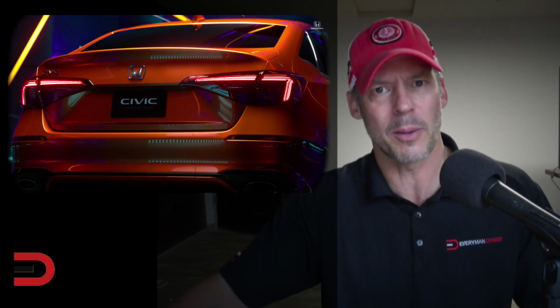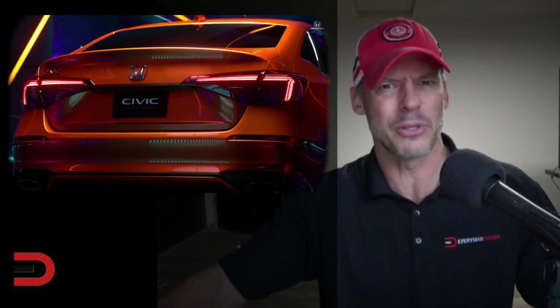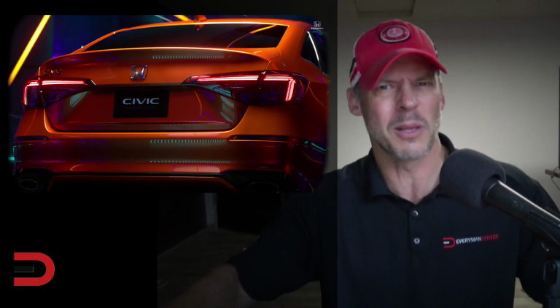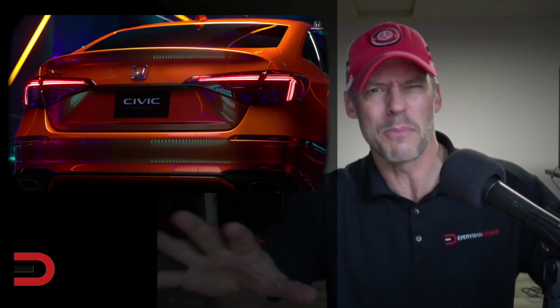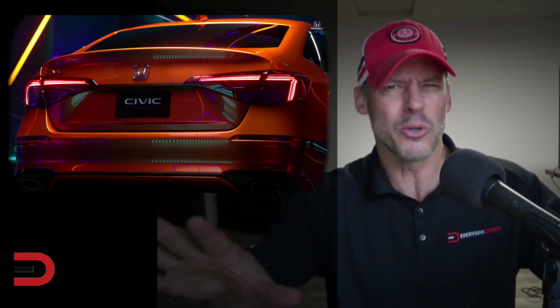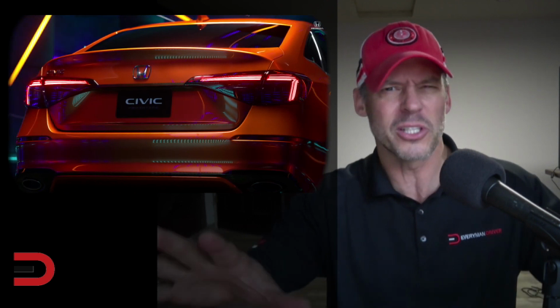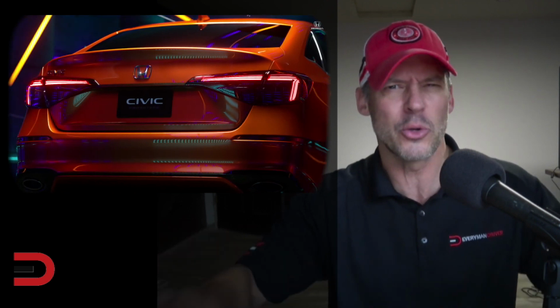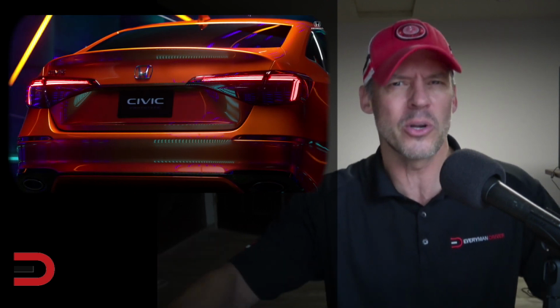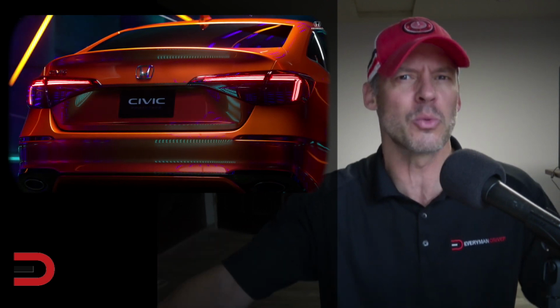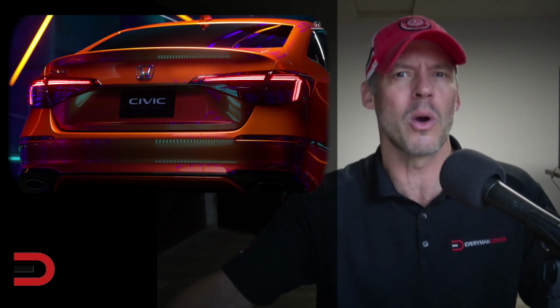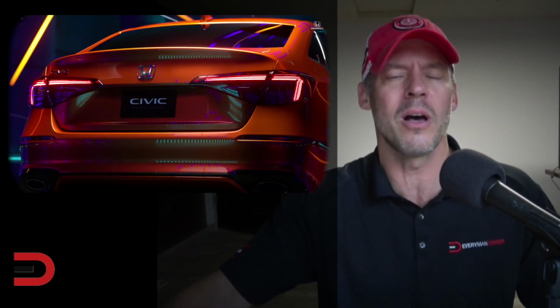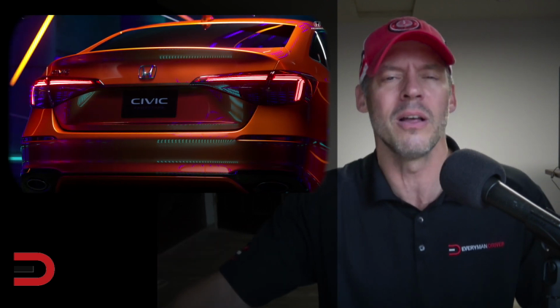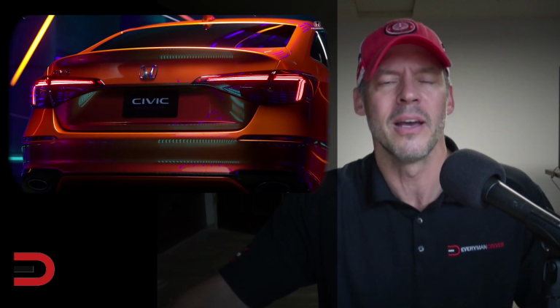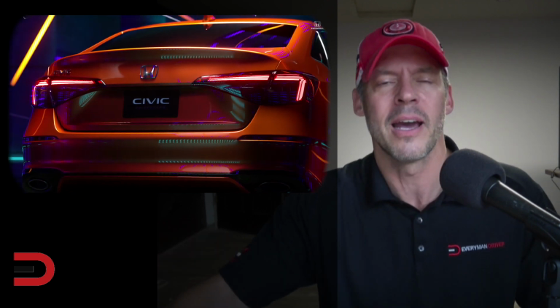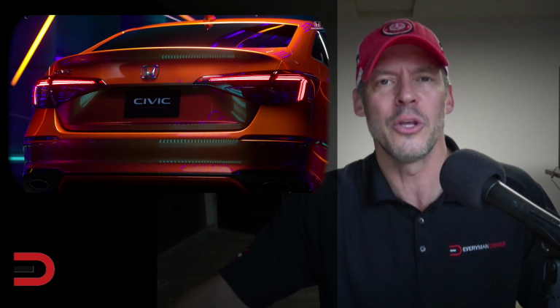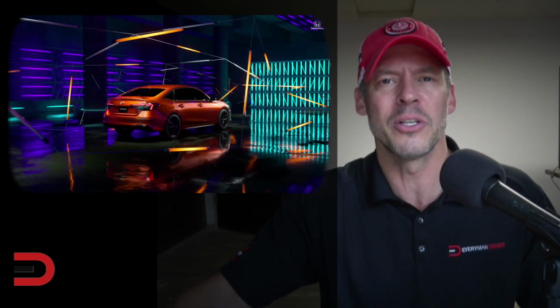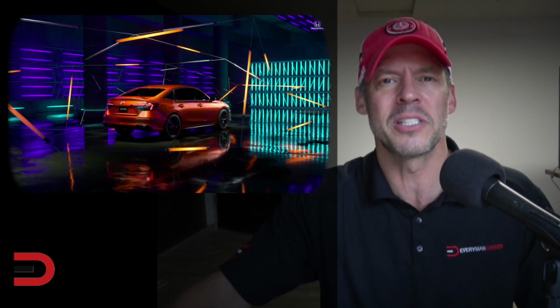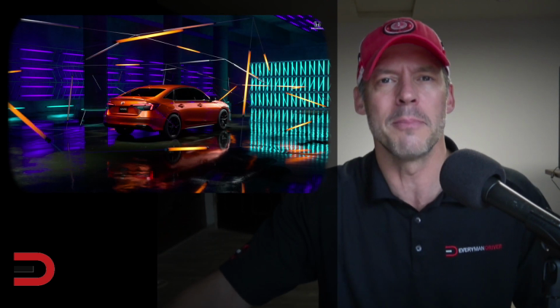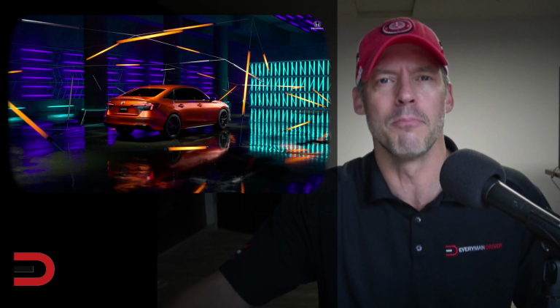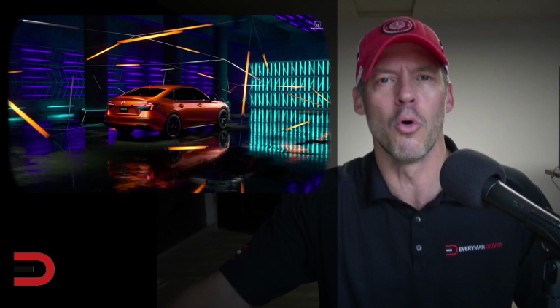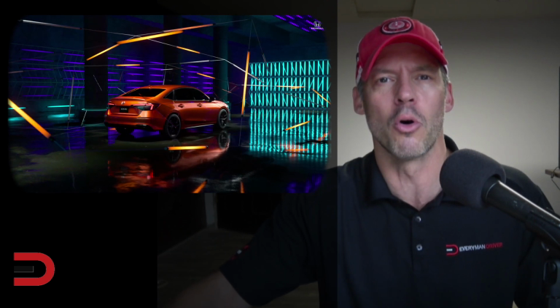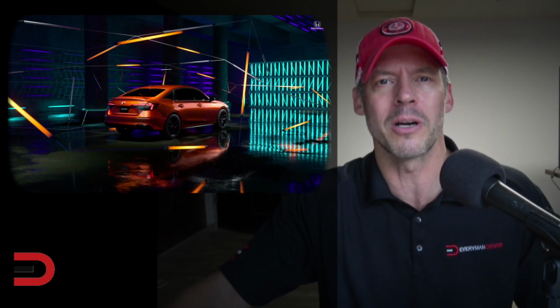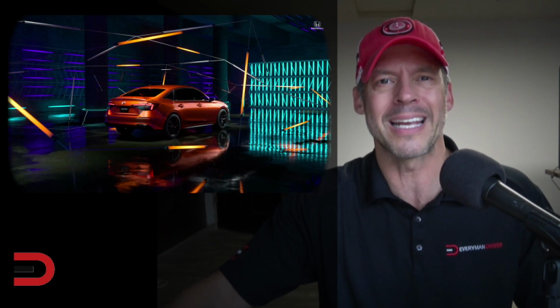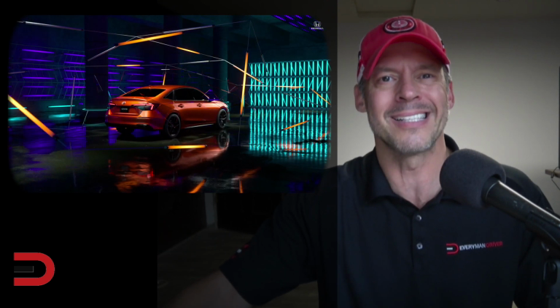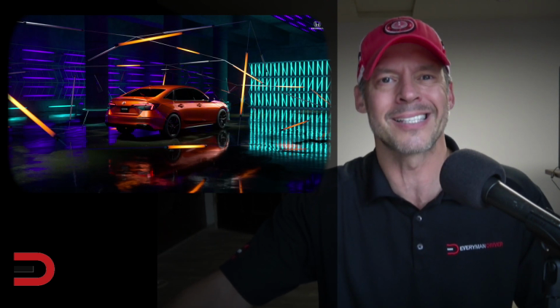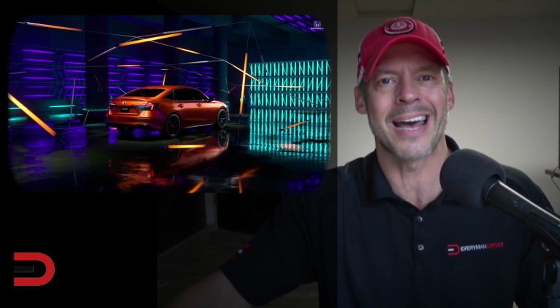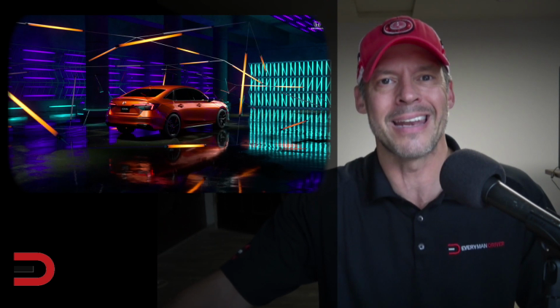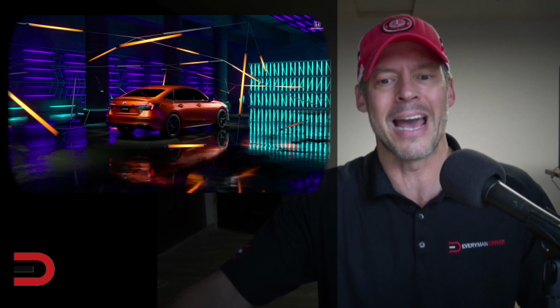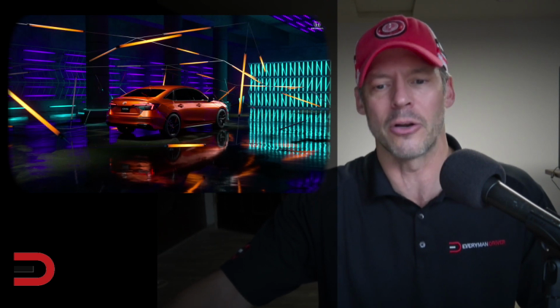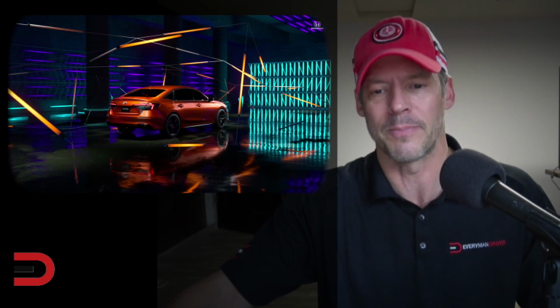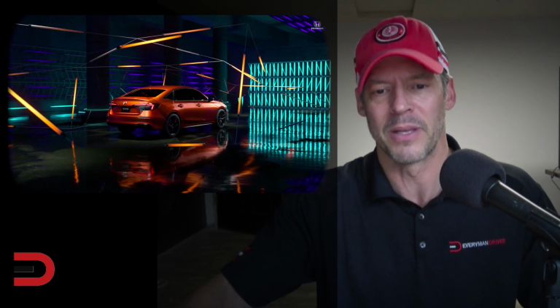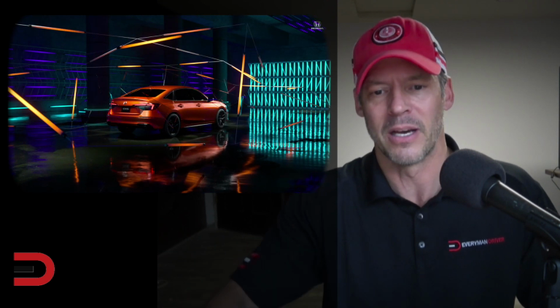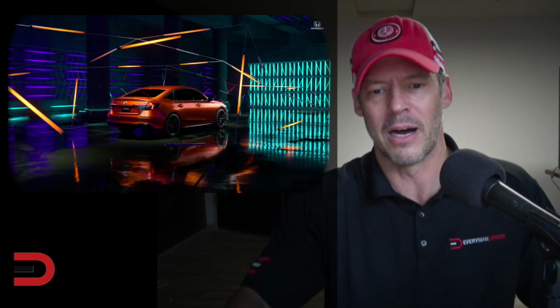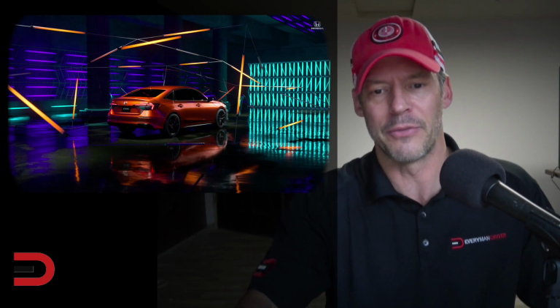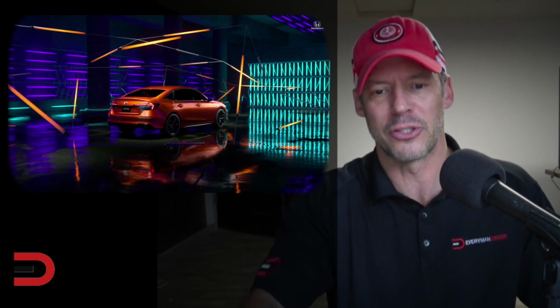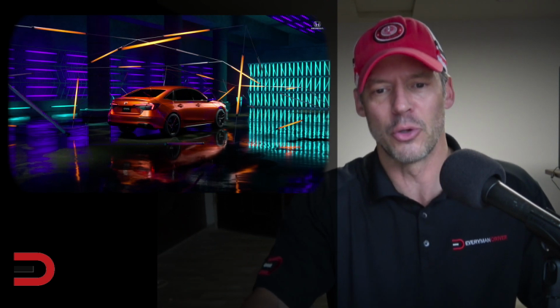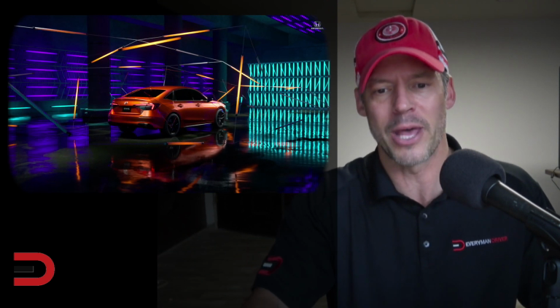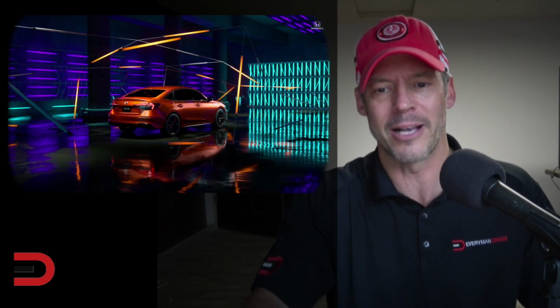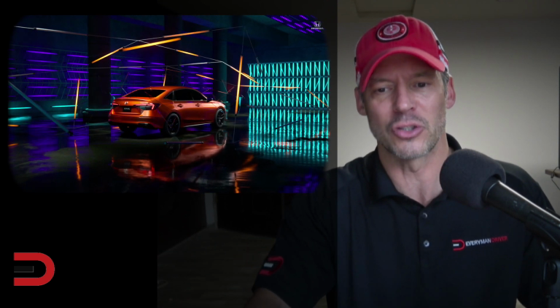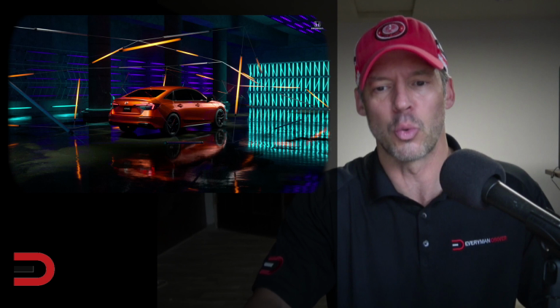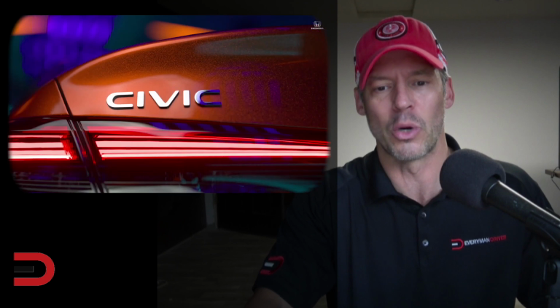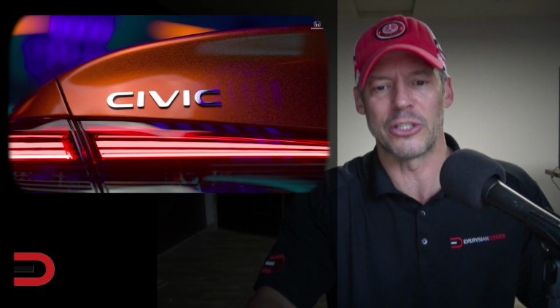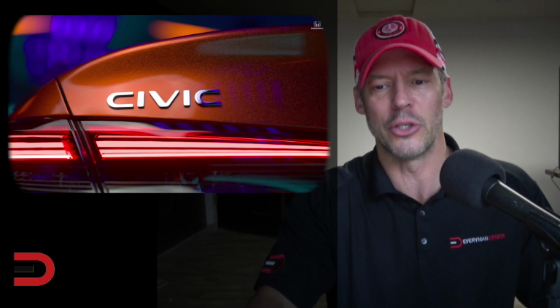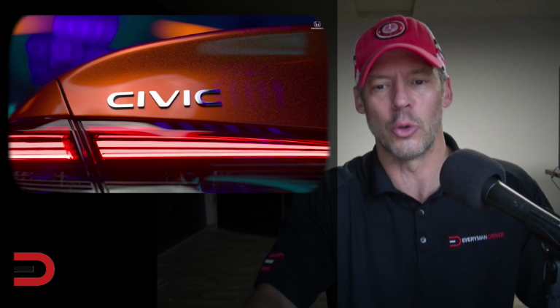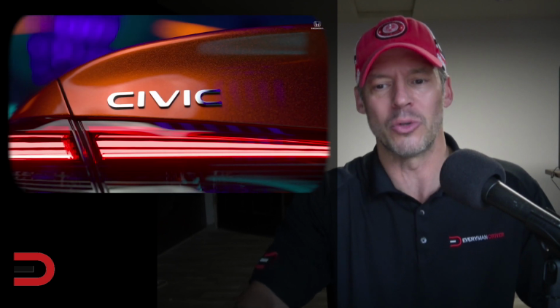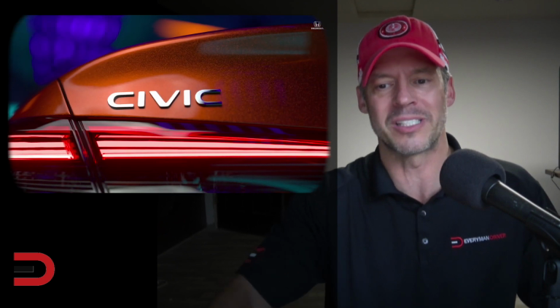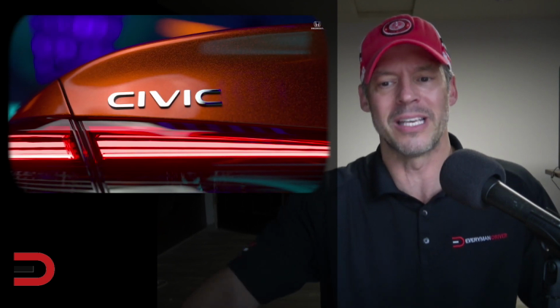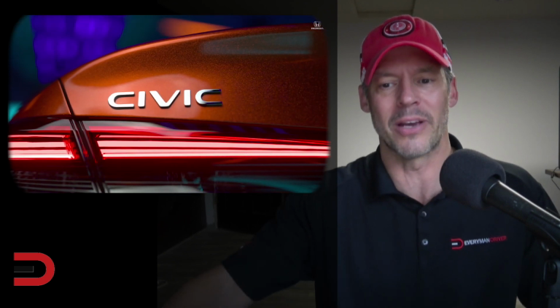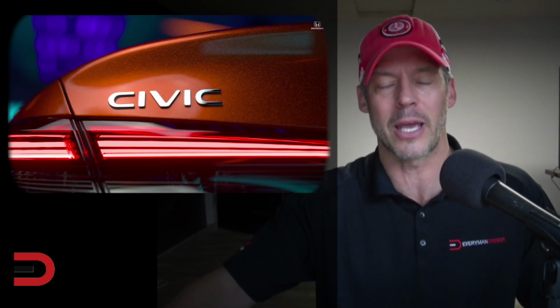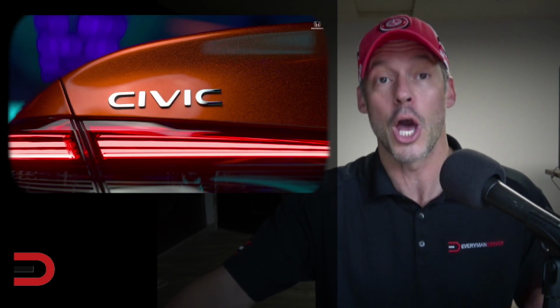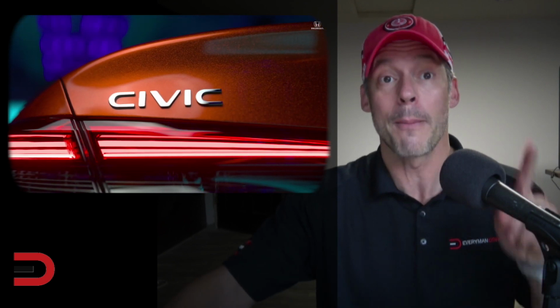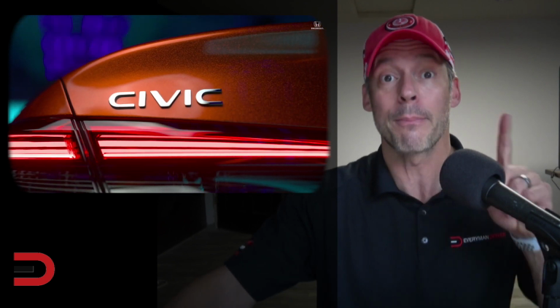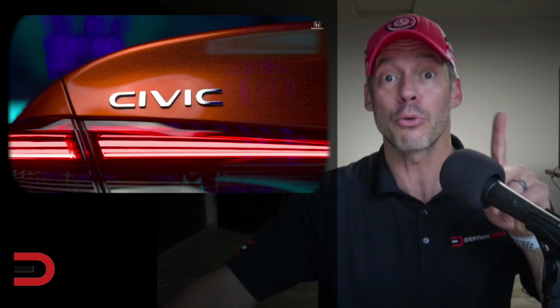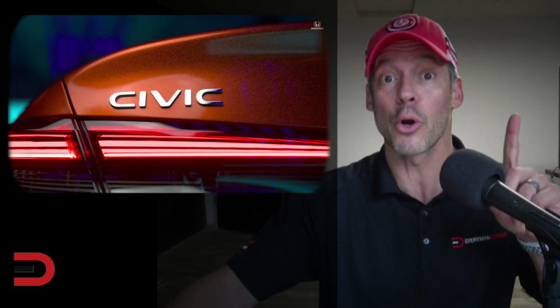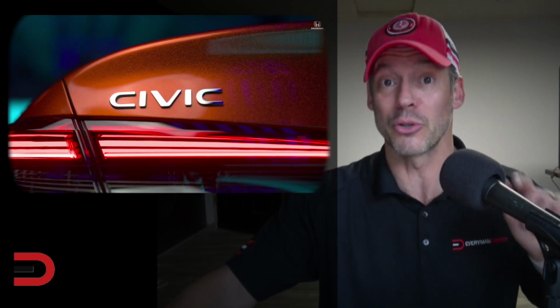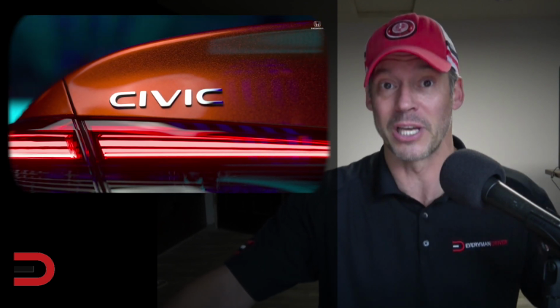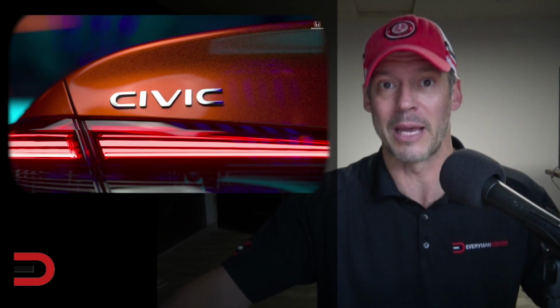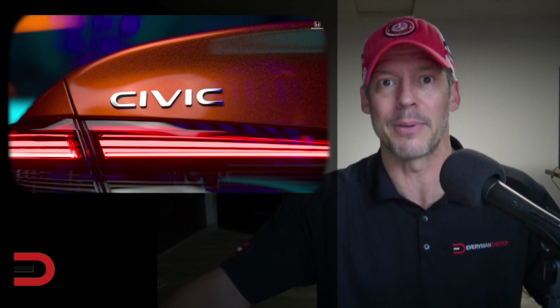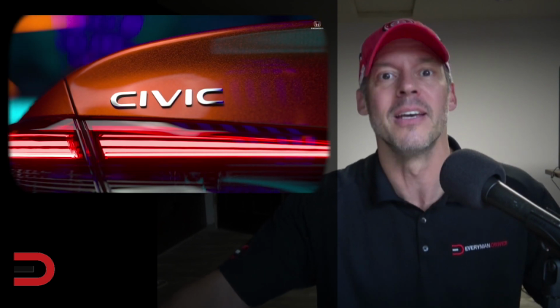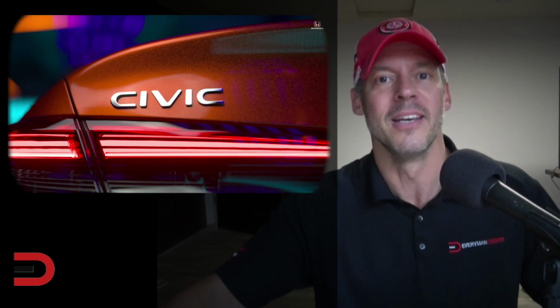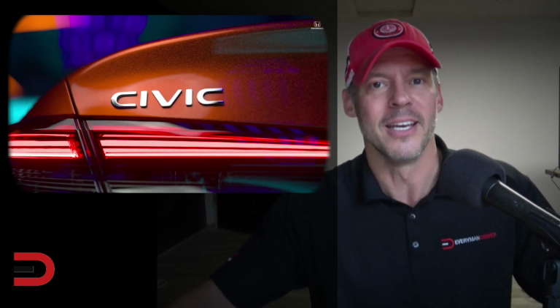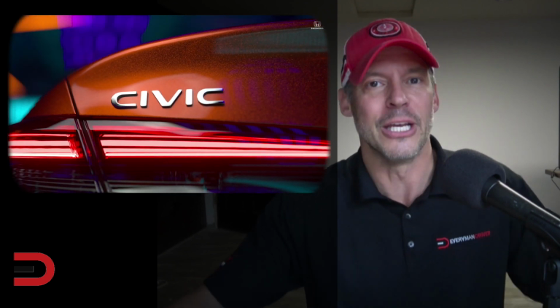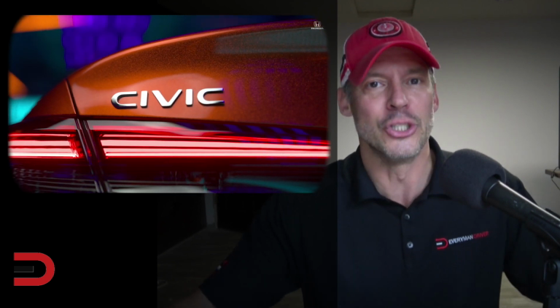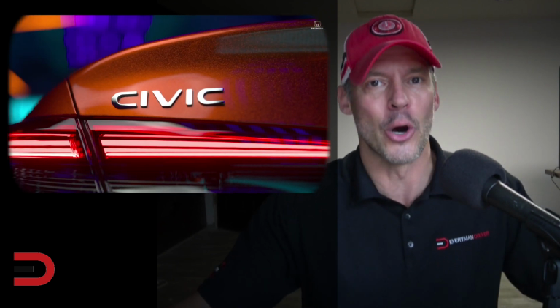Here is footage and a design story, as they call it, of this vehicle. I'll put some music to it as well, and you can see more inside and out of this 2022 Civic prototype. Enjoy.